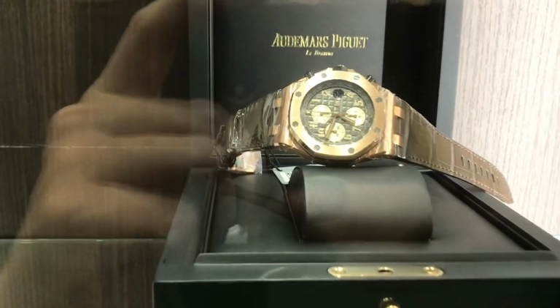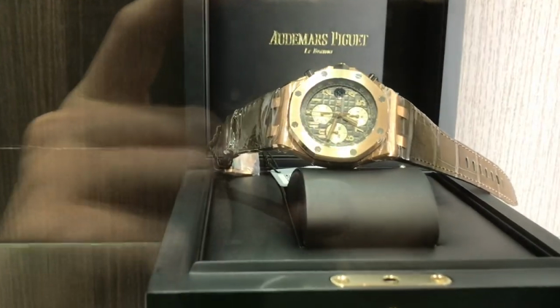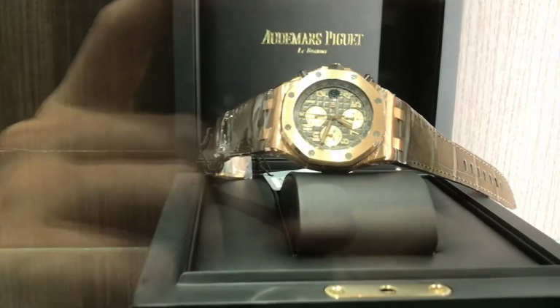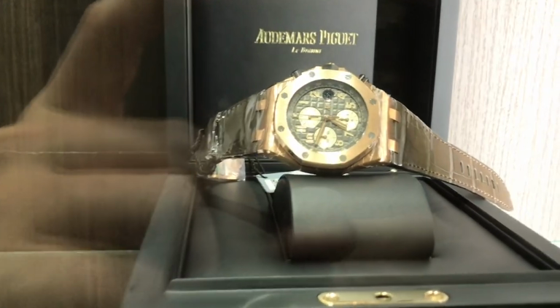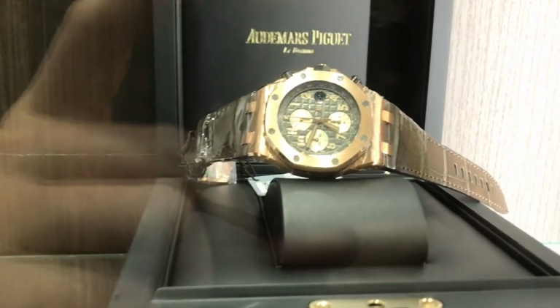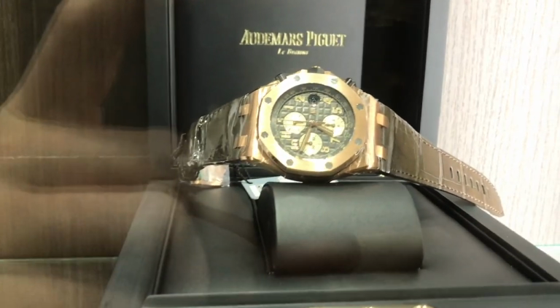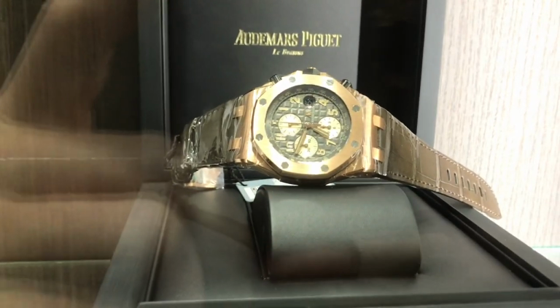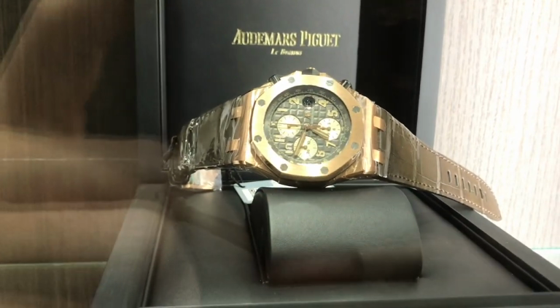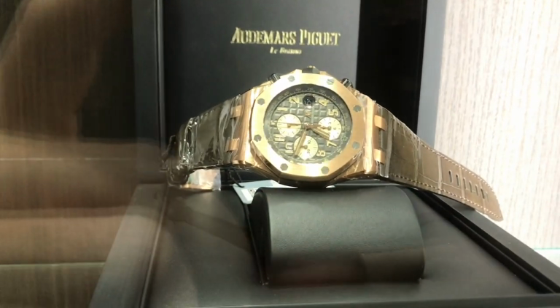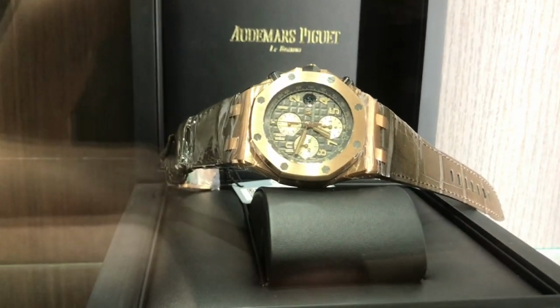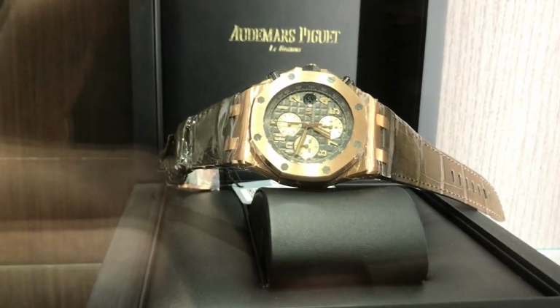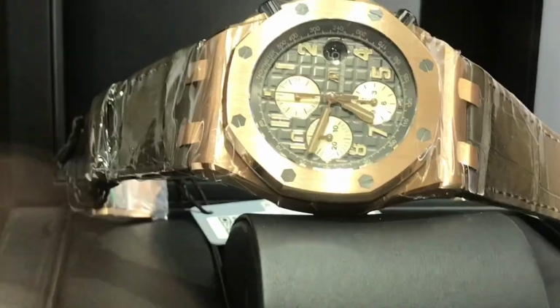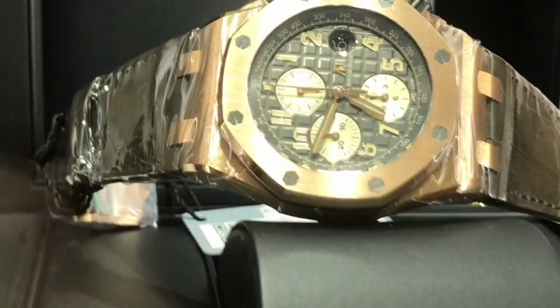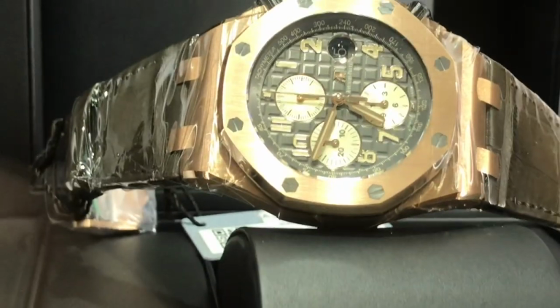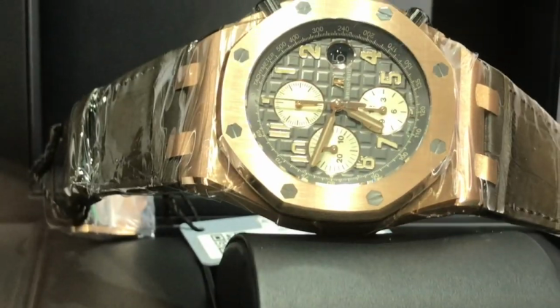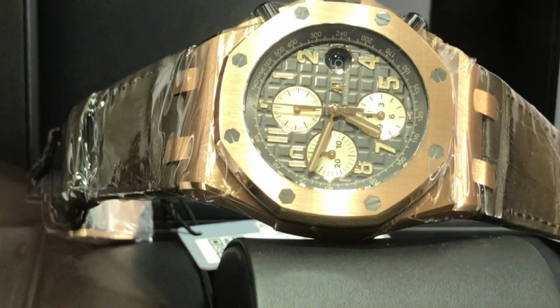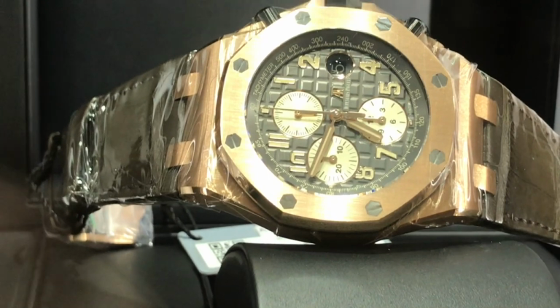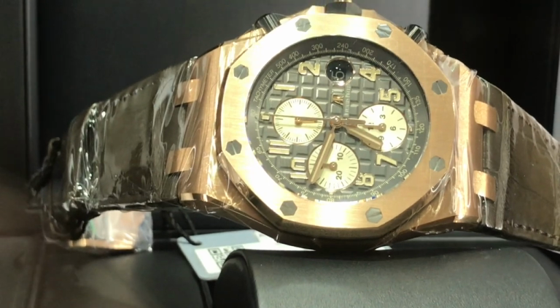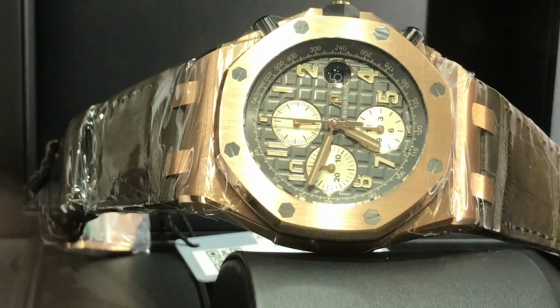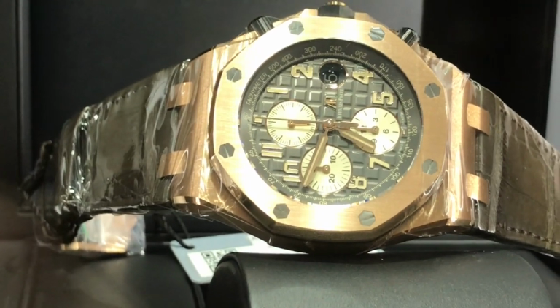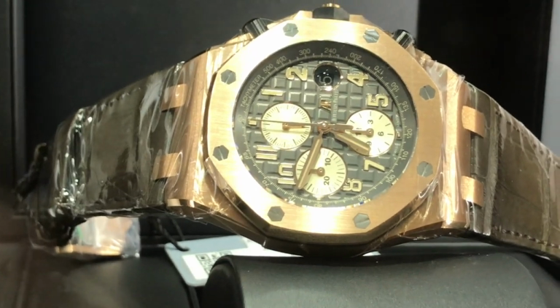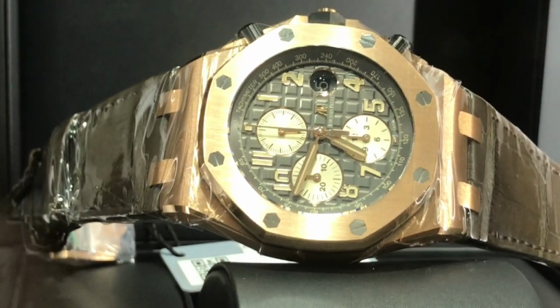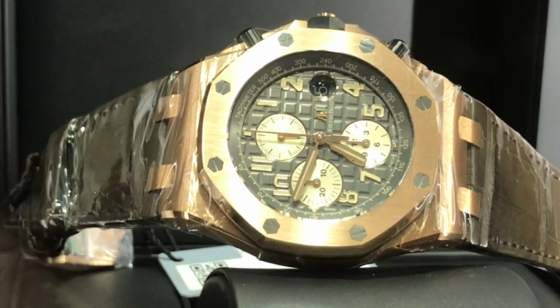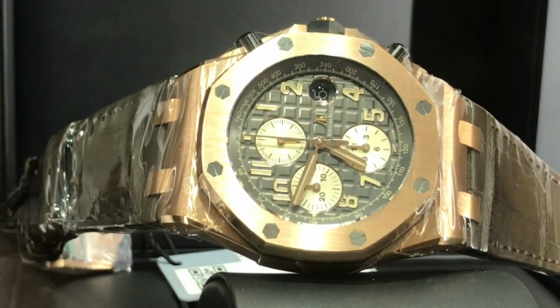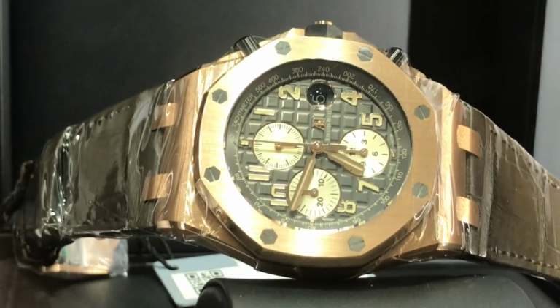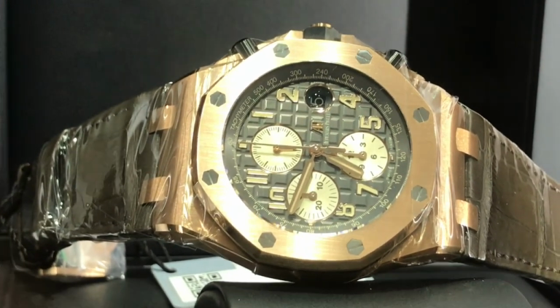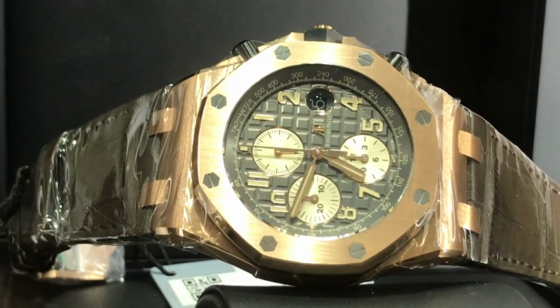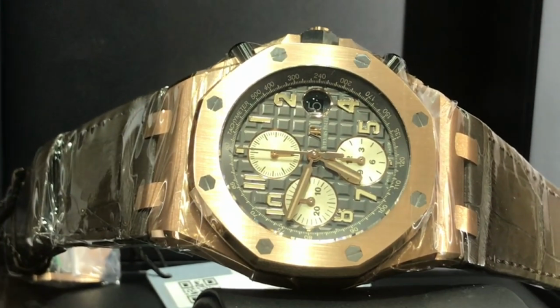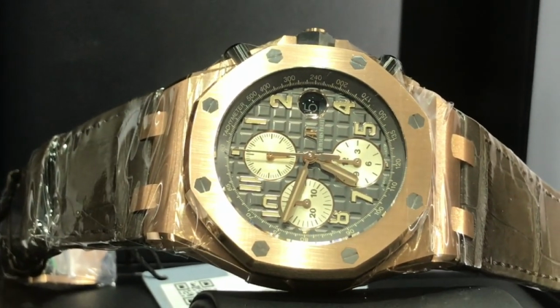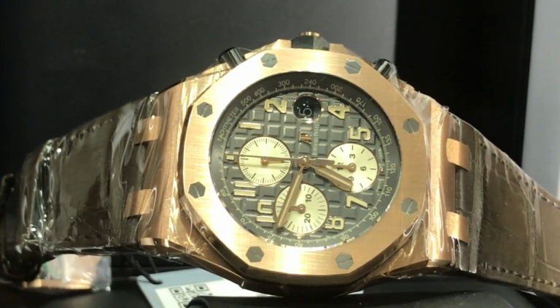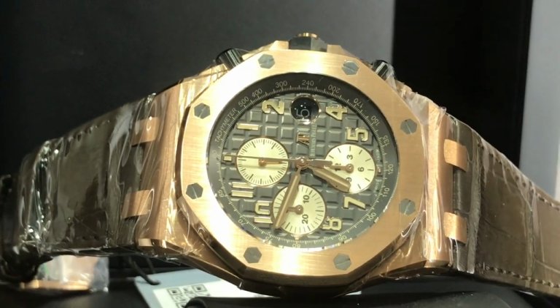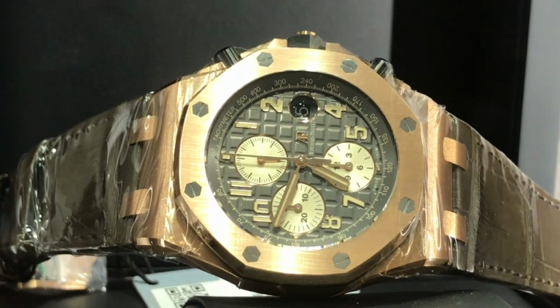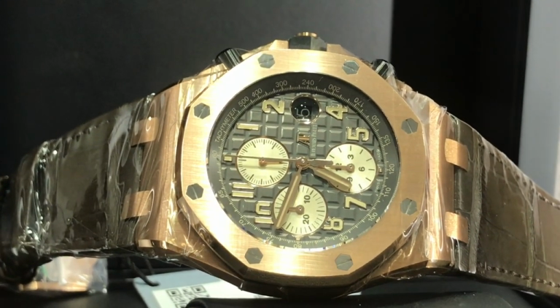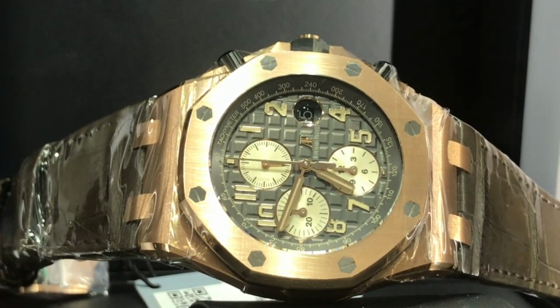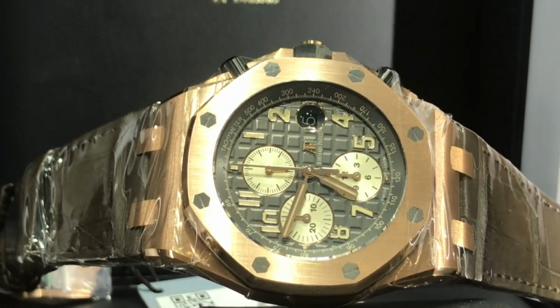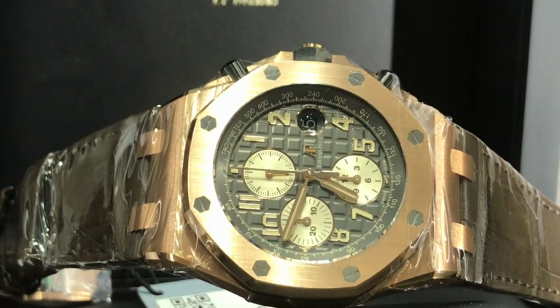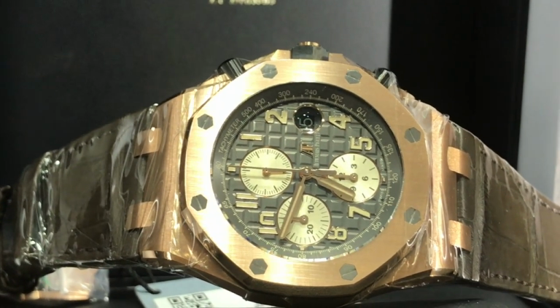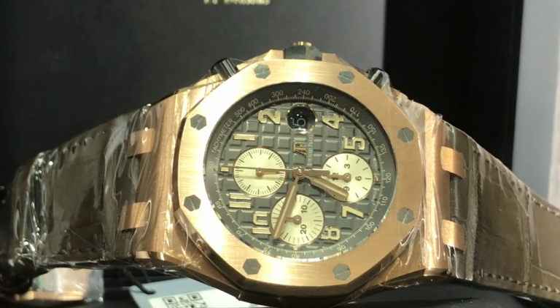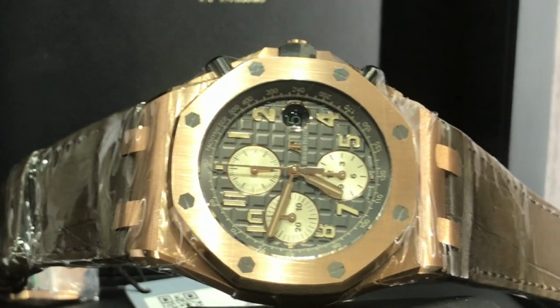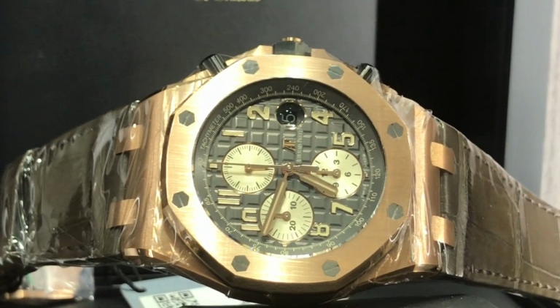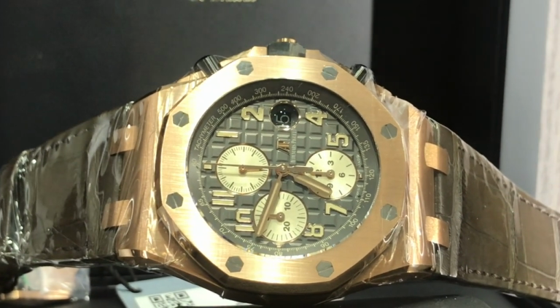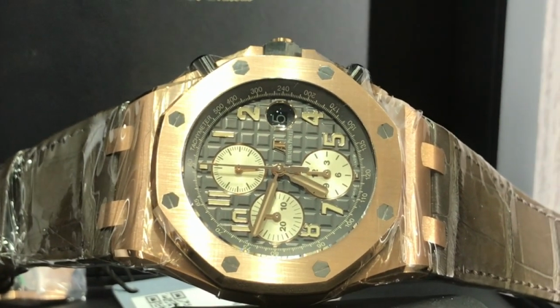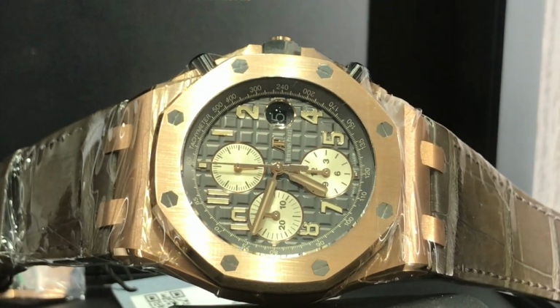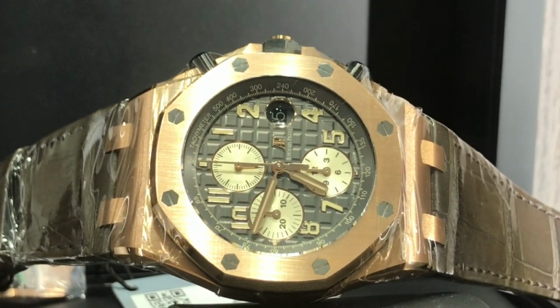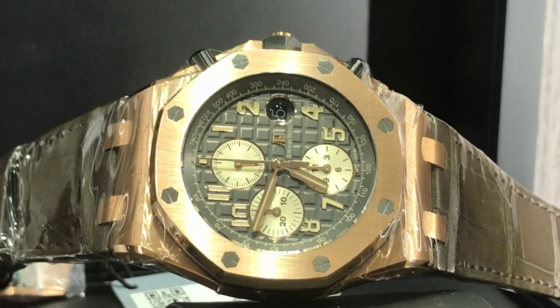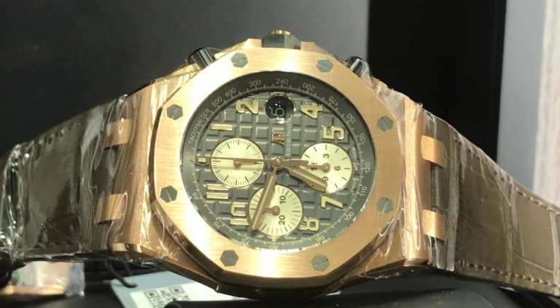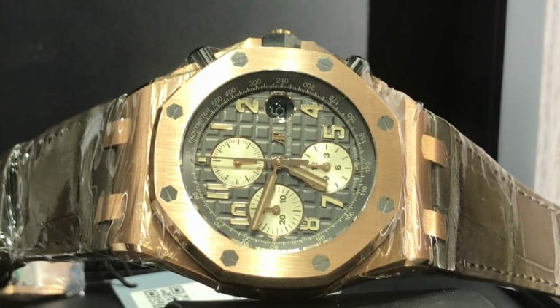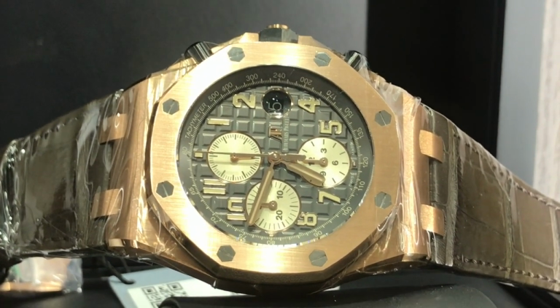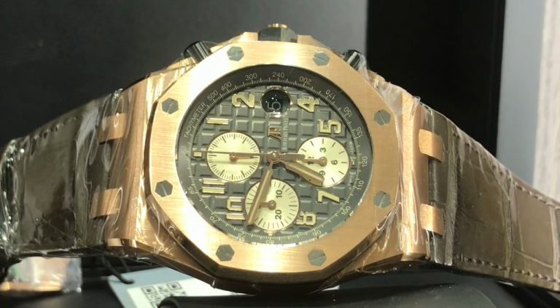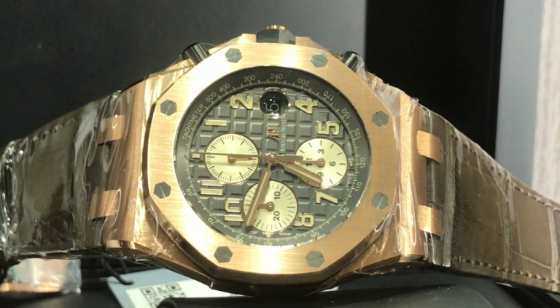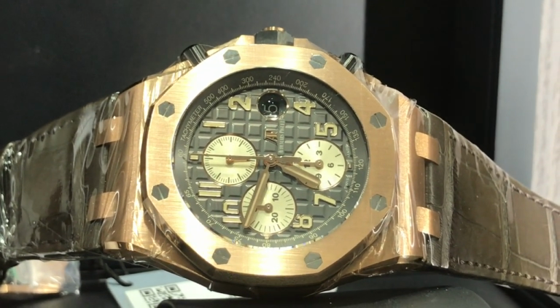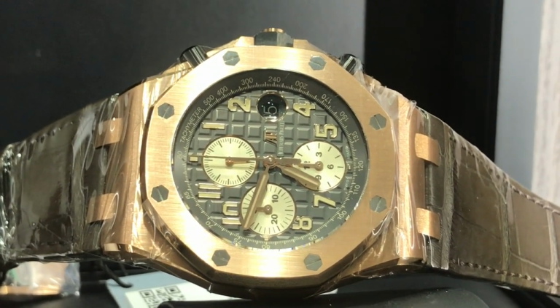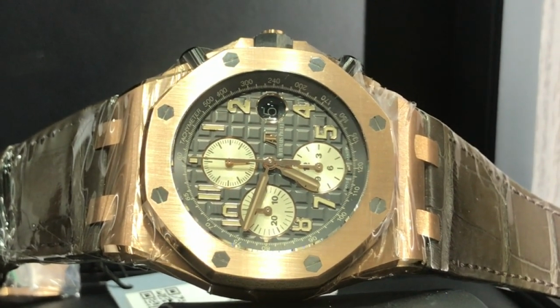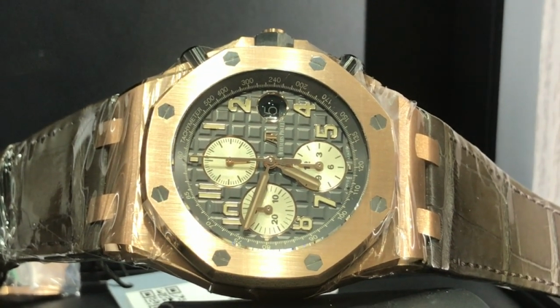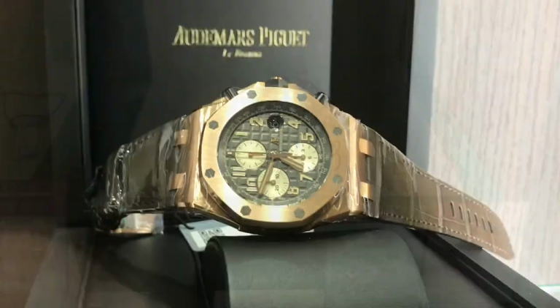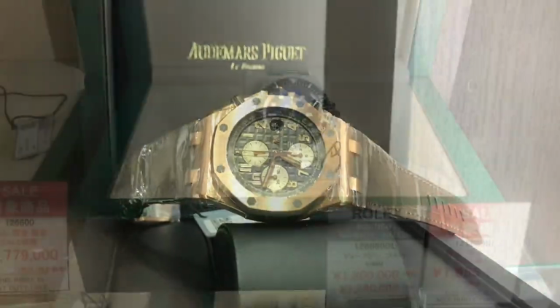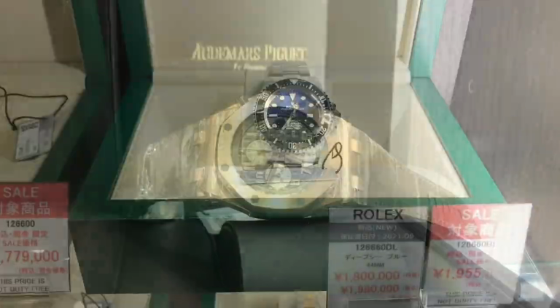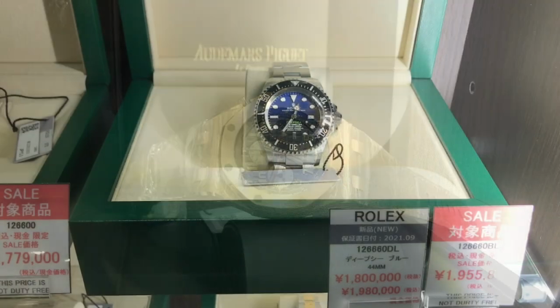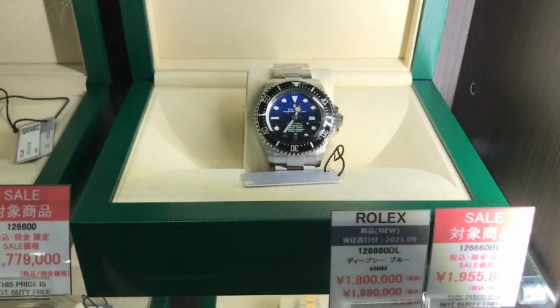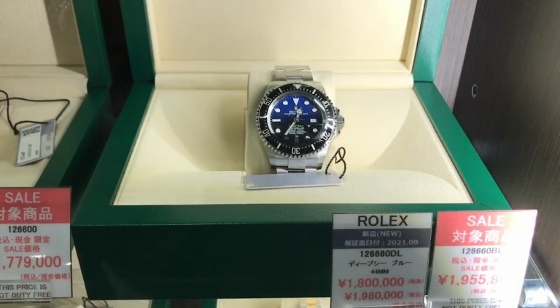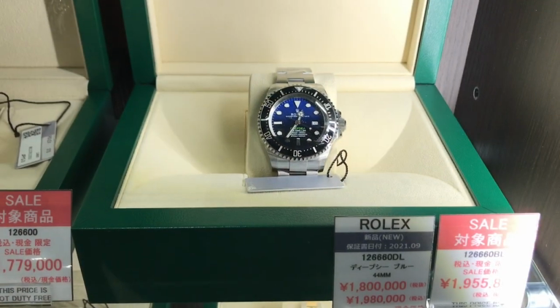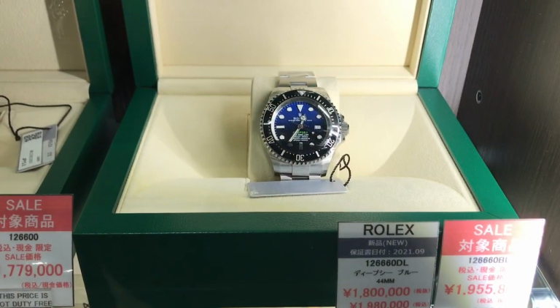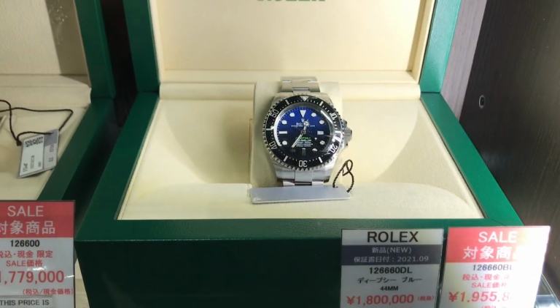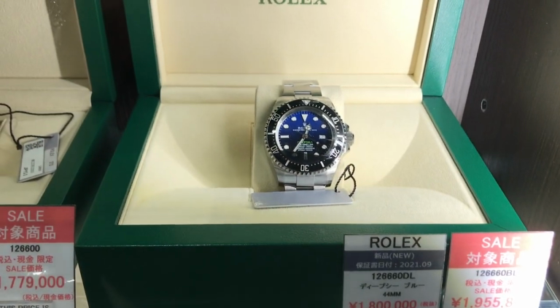When it comes to this watch, I actually like the pattern on the dial — it's kind of interesting. Reminds me of a grenade. If it doesn't have a nickname, there you go.